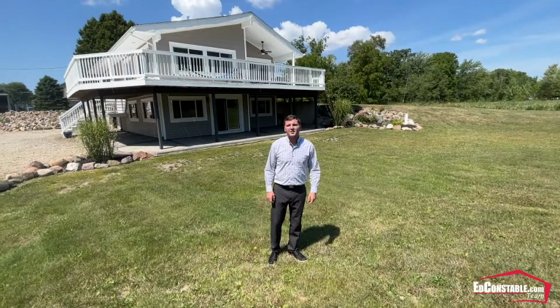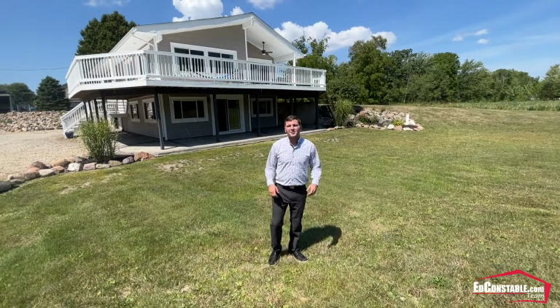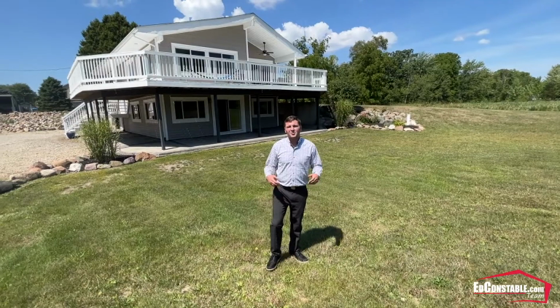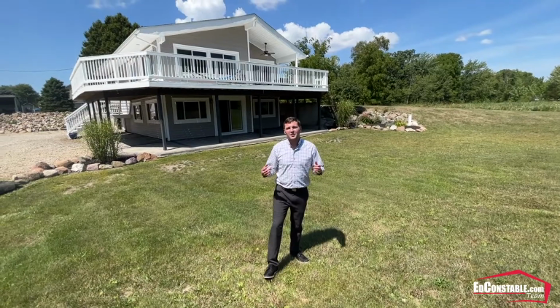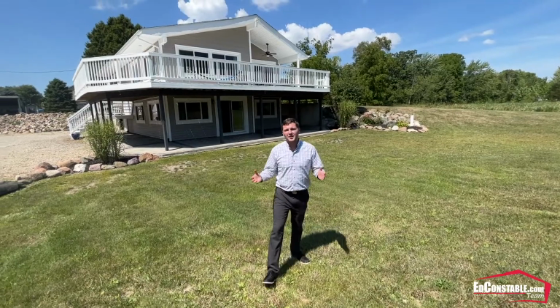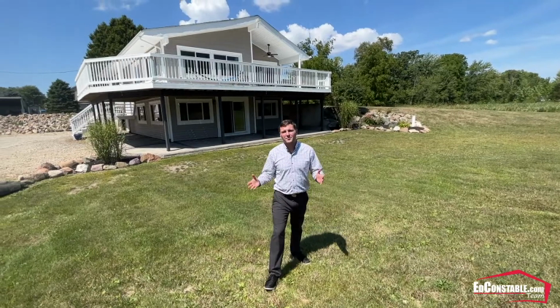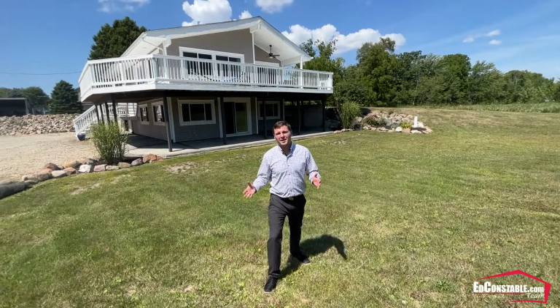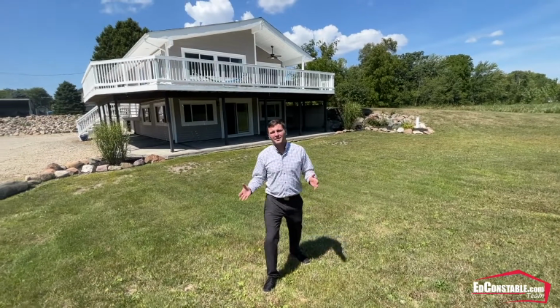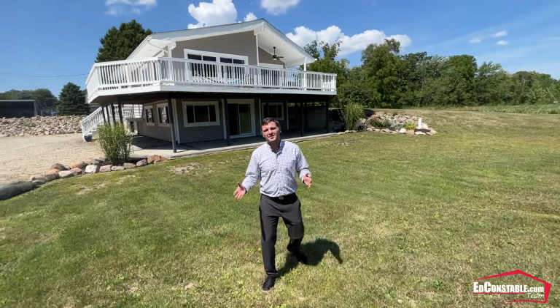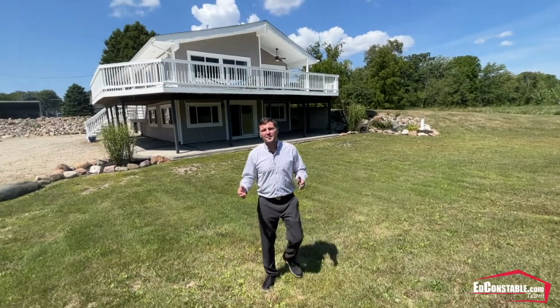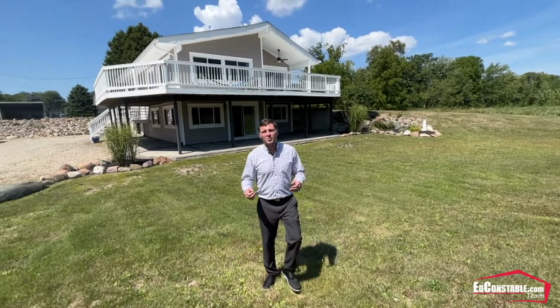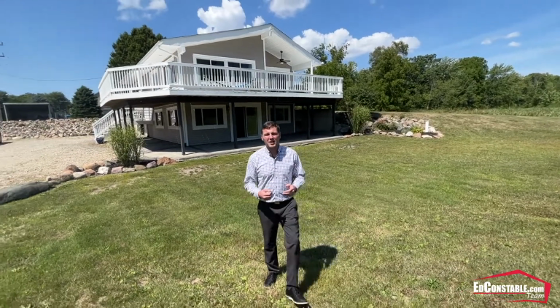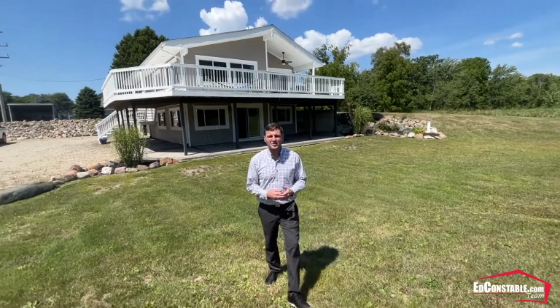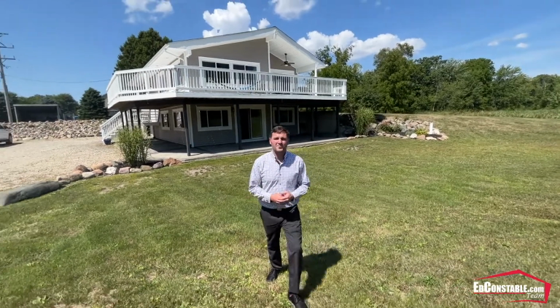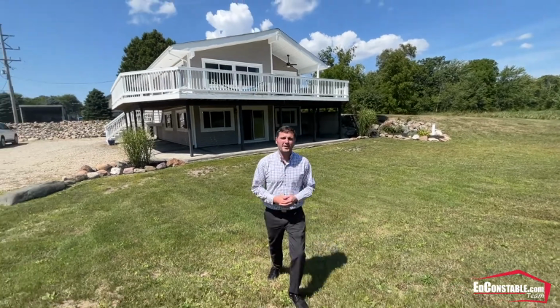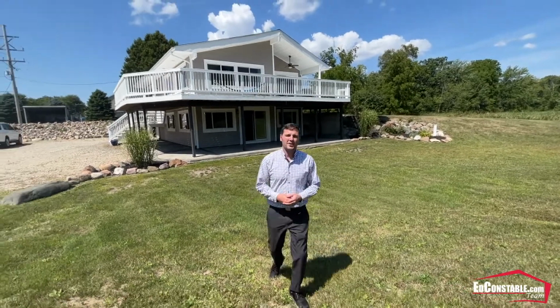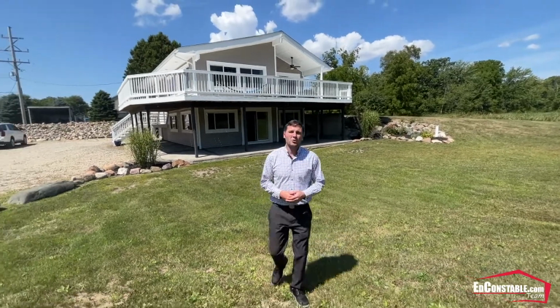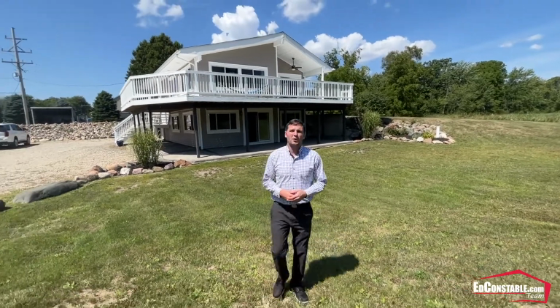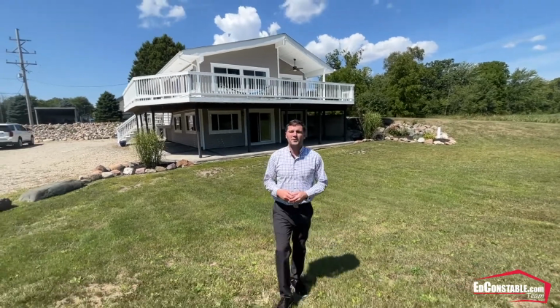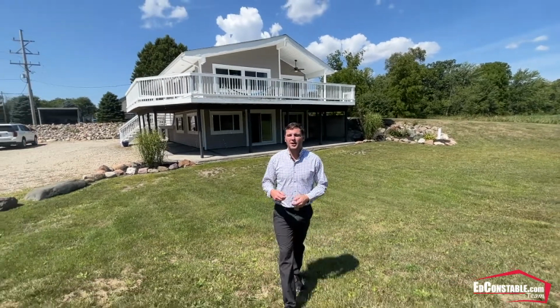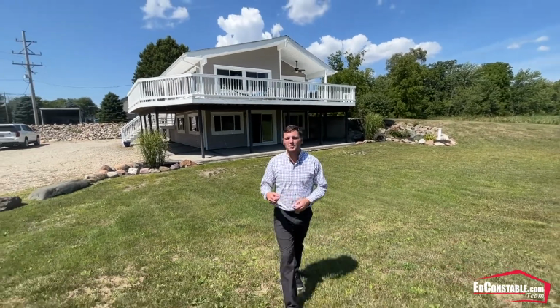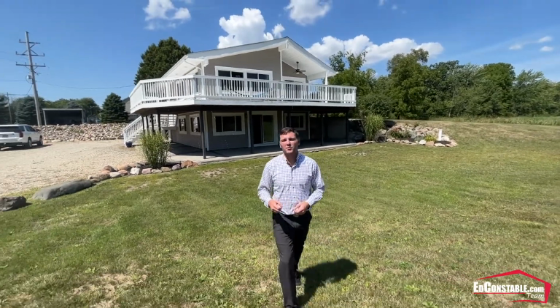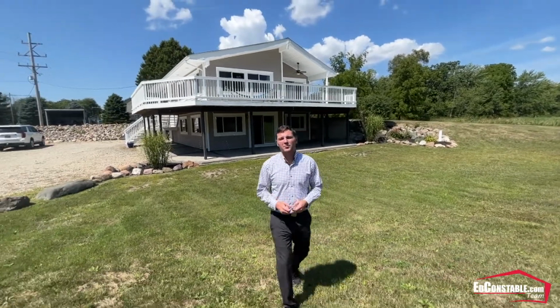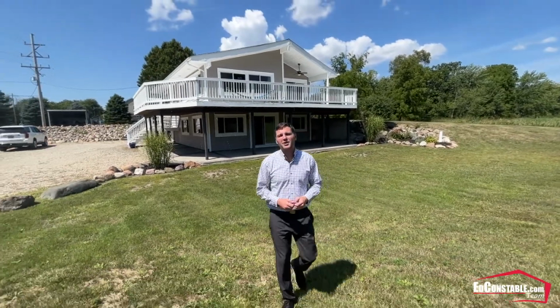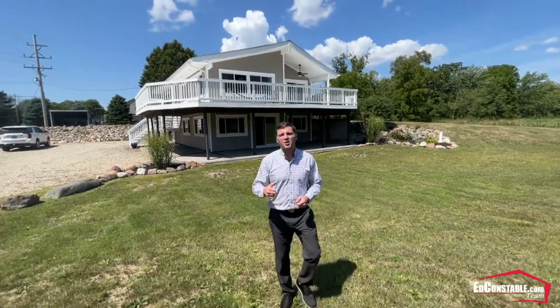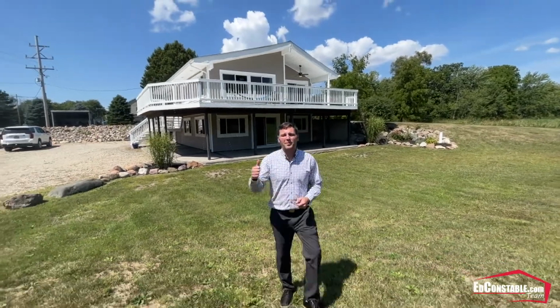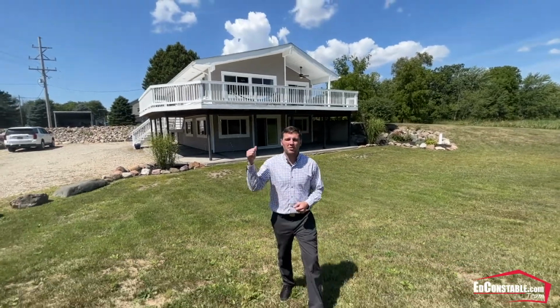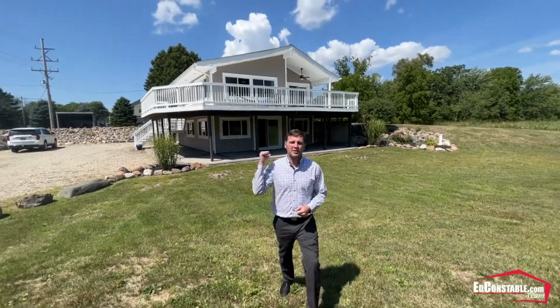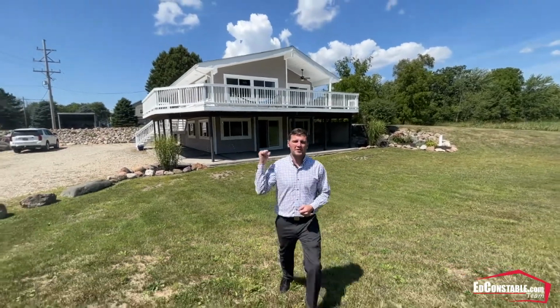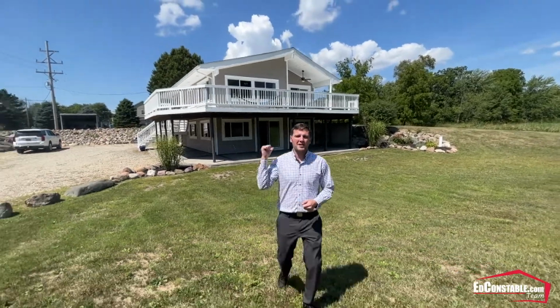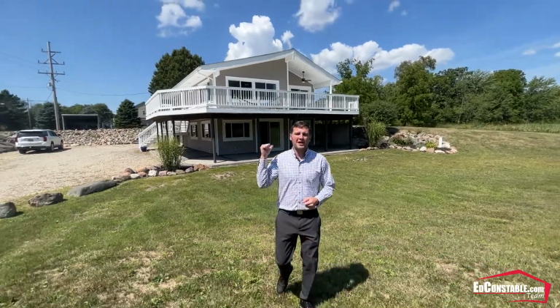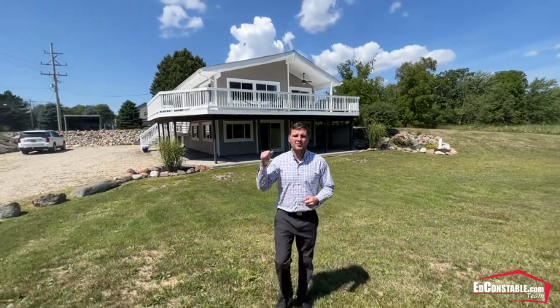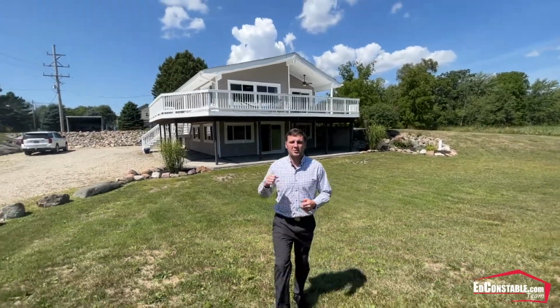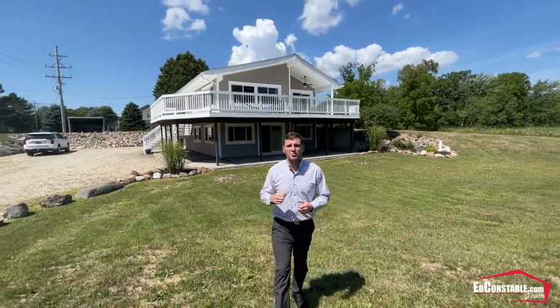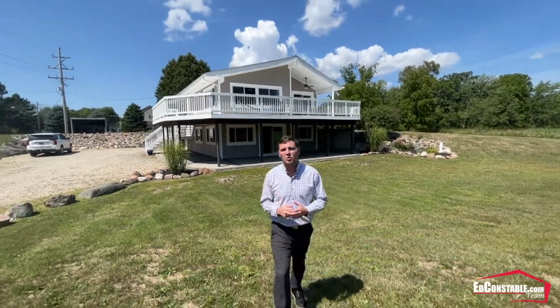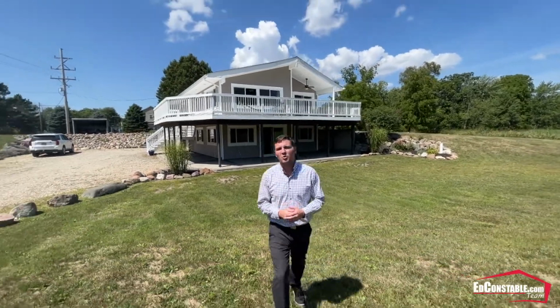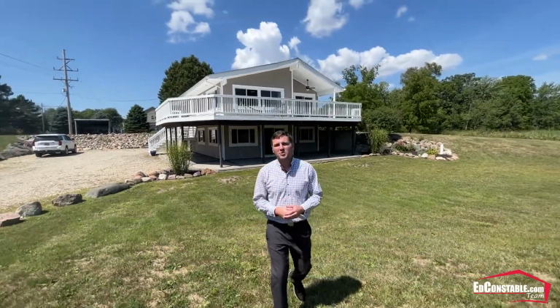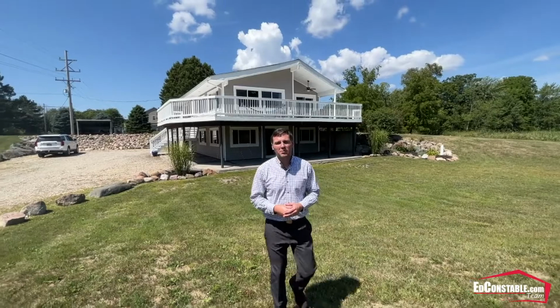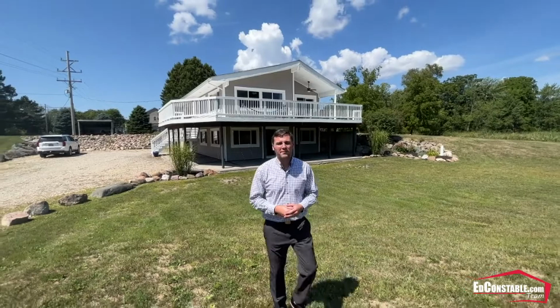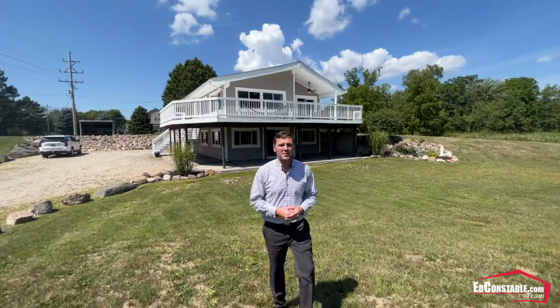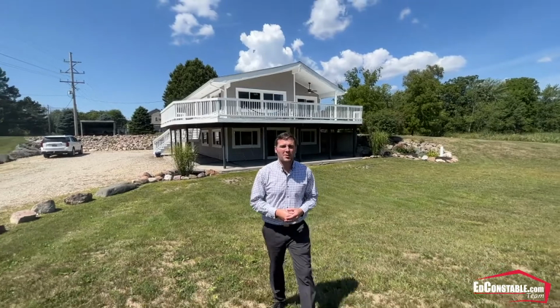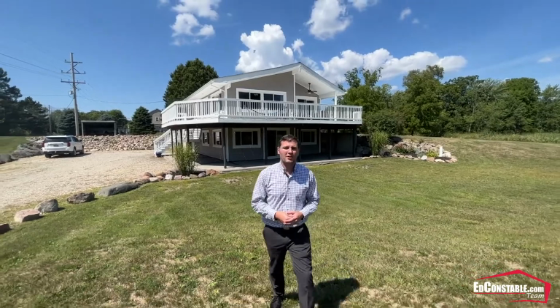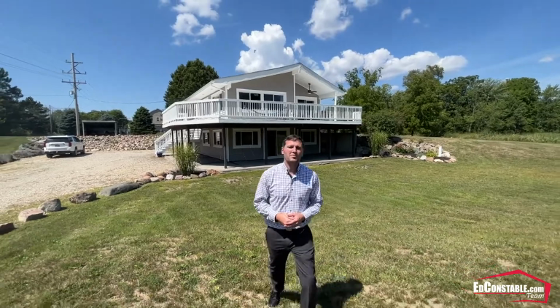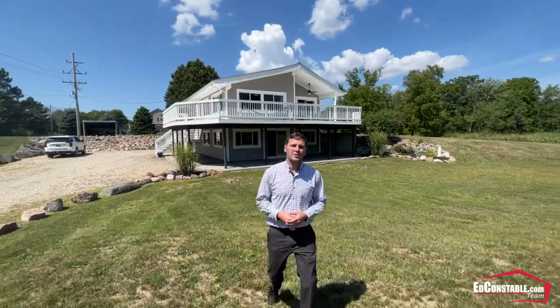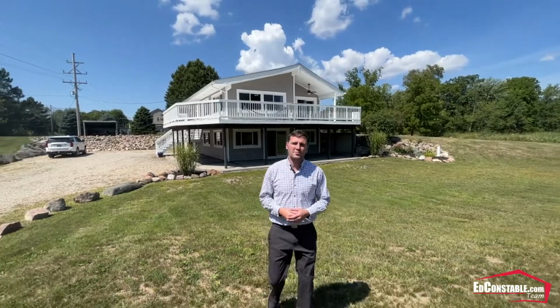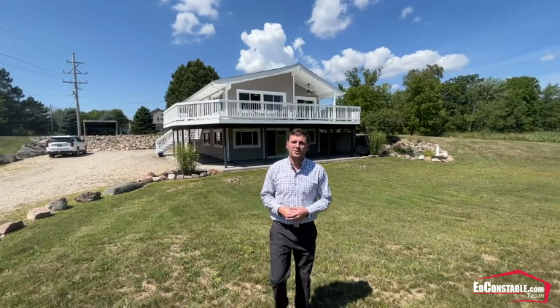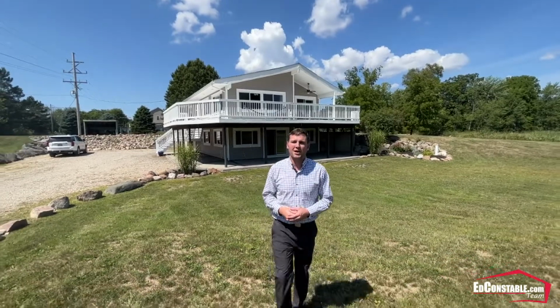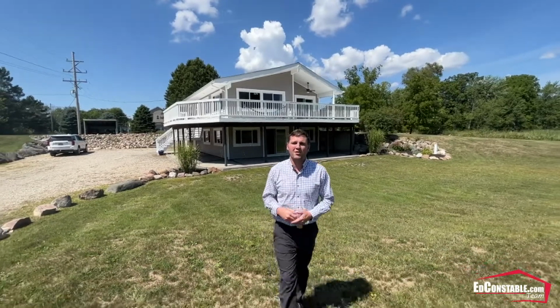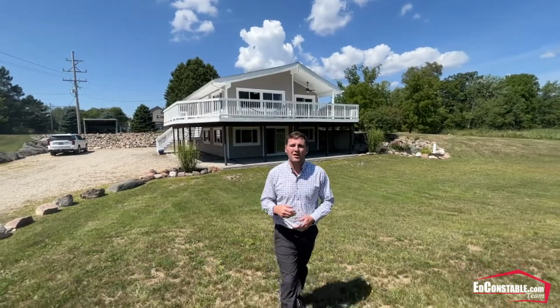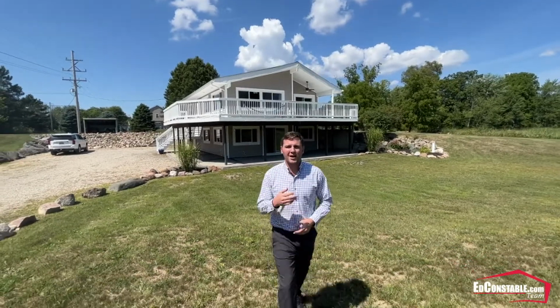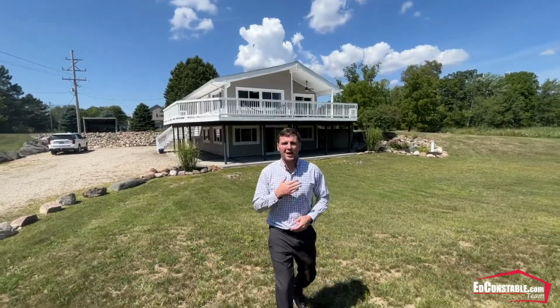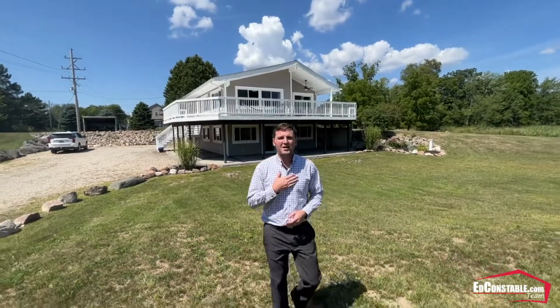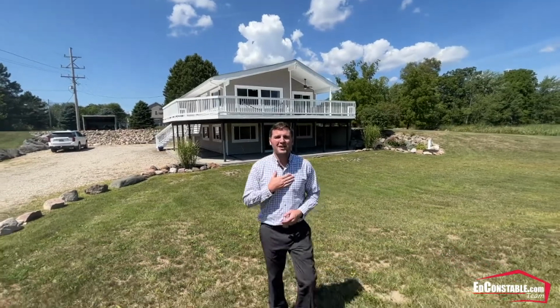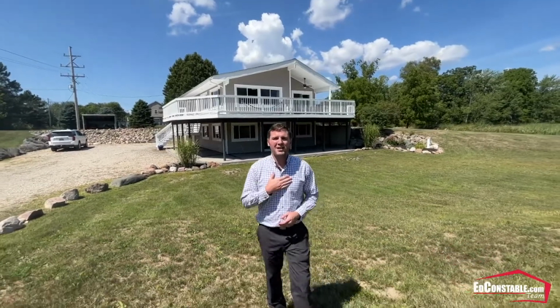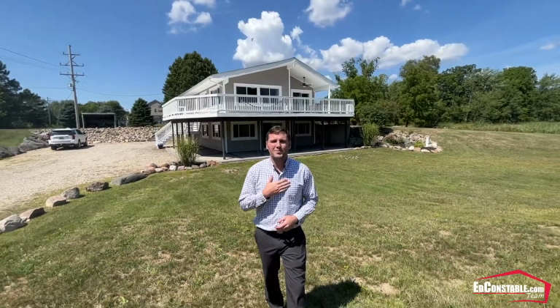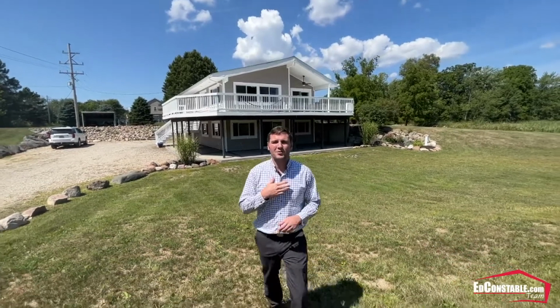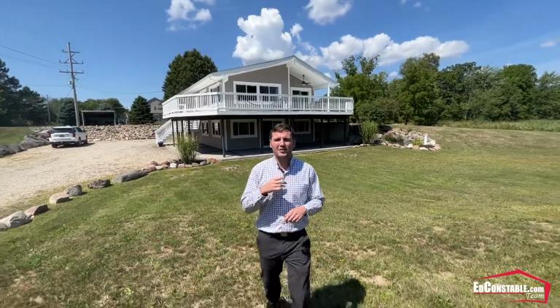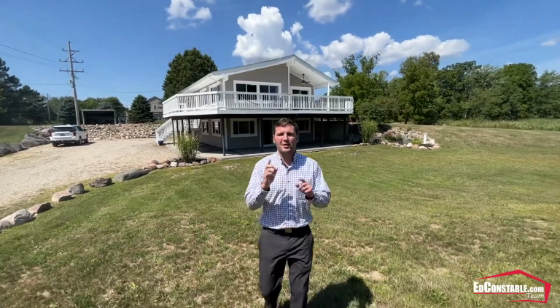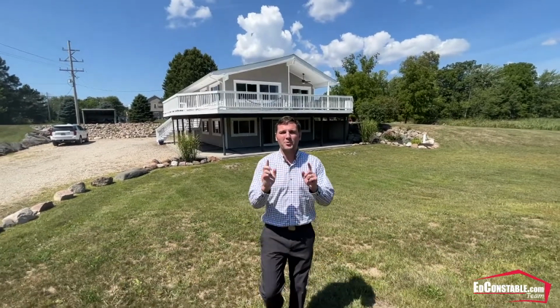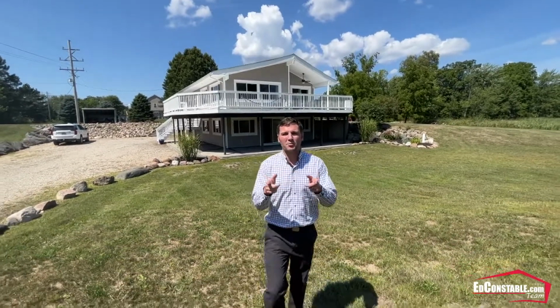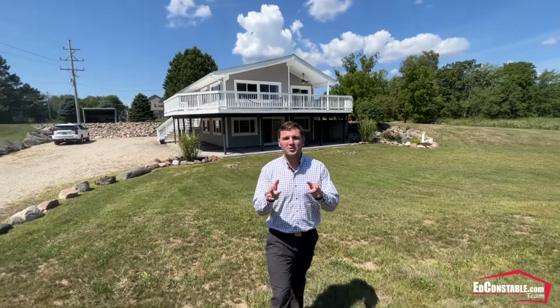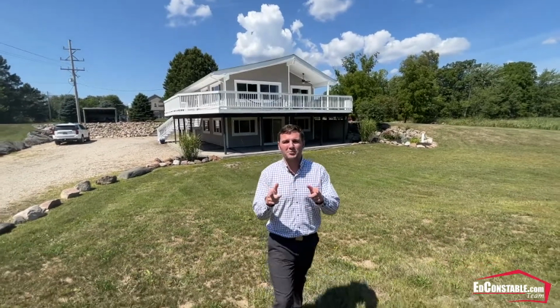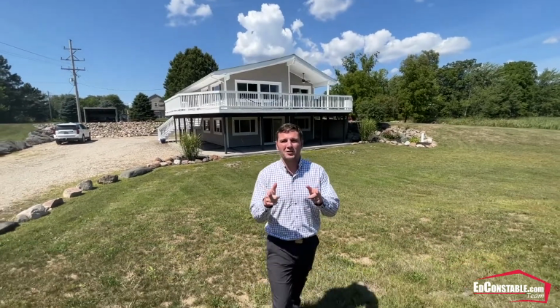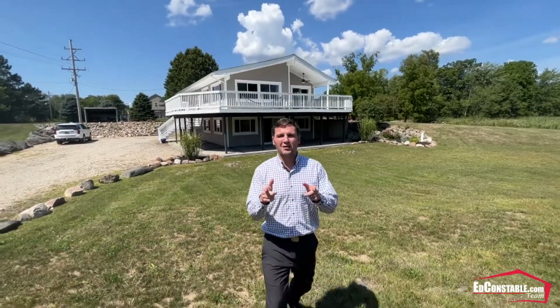Thank you for taking the time to watch this video. If you'd like more information about this house or more homes that we've listed on the market, please reach out. I'm Ed Kossel and I'm your Realtor for Life.